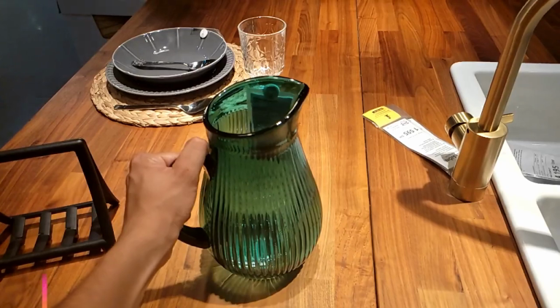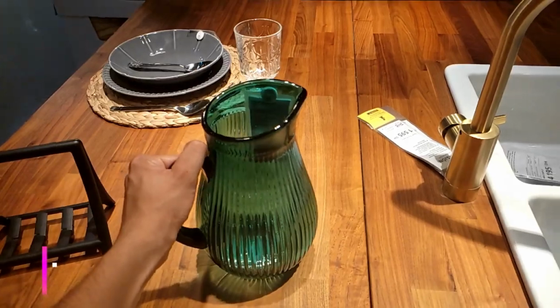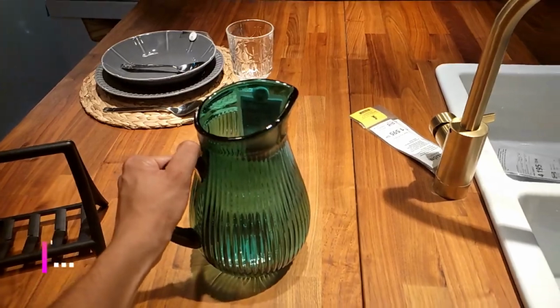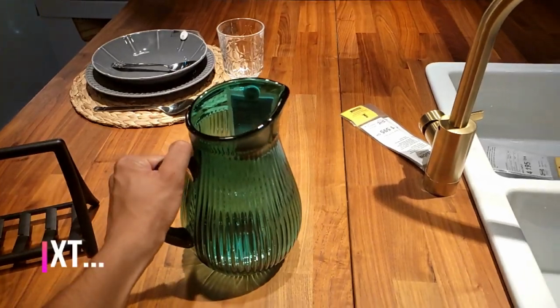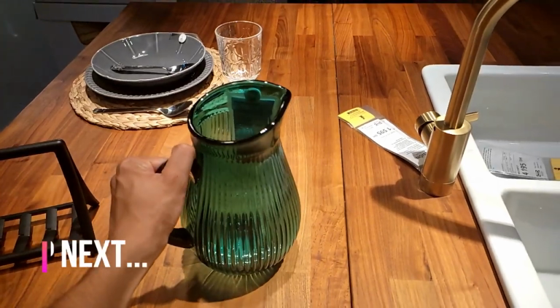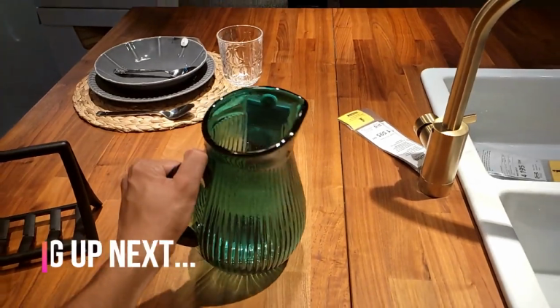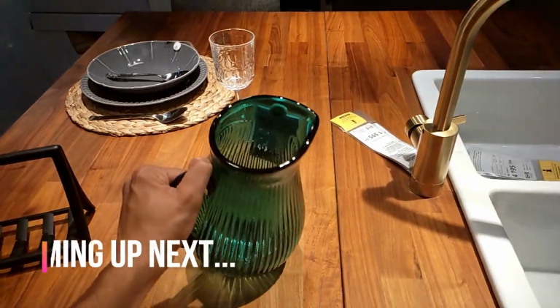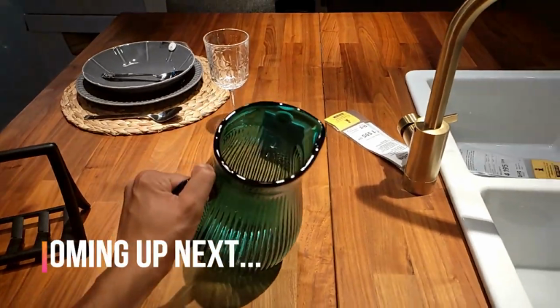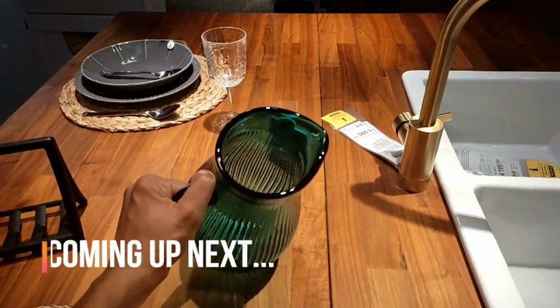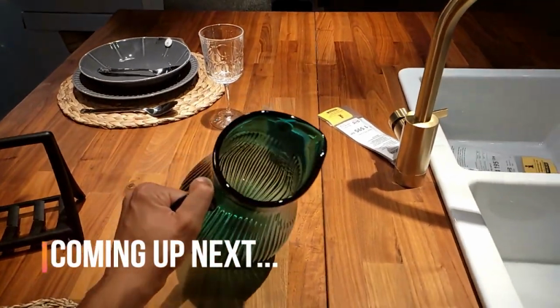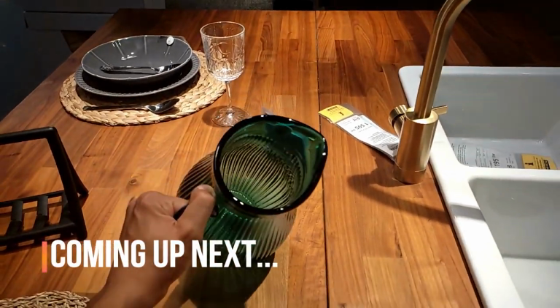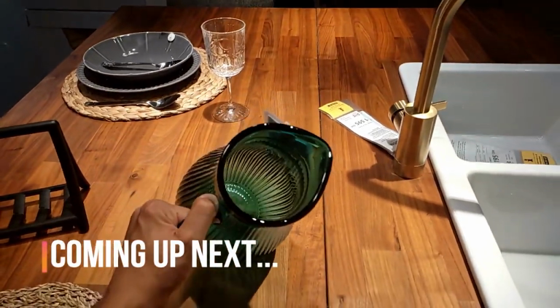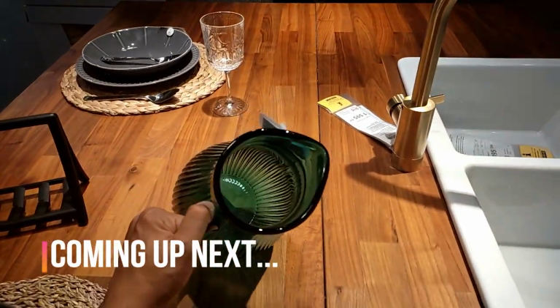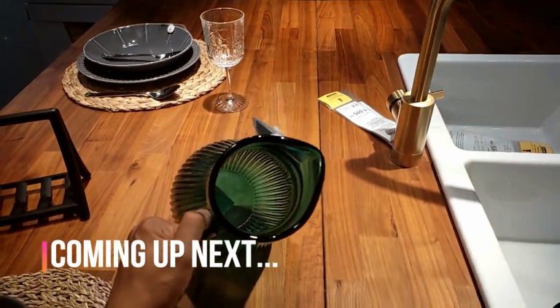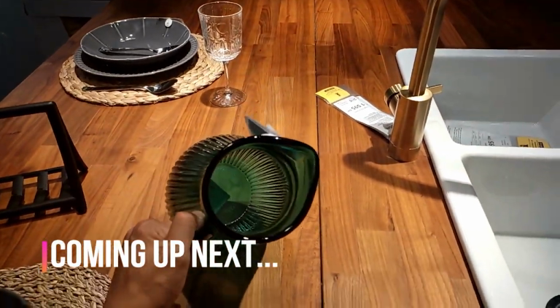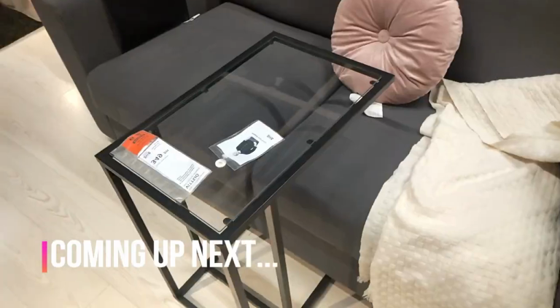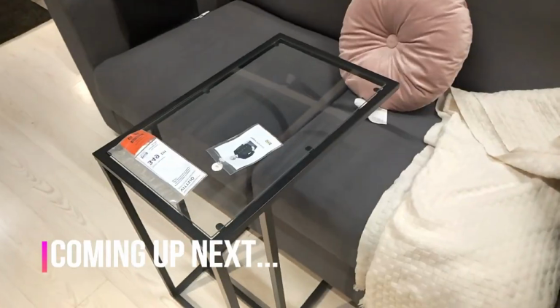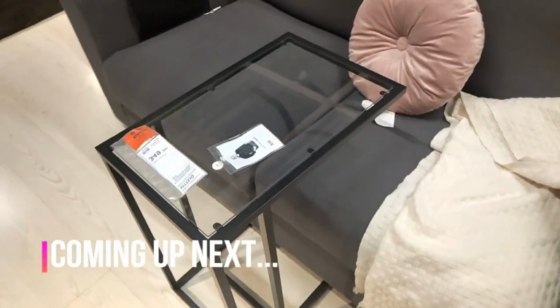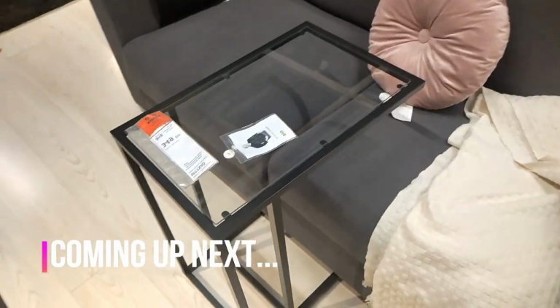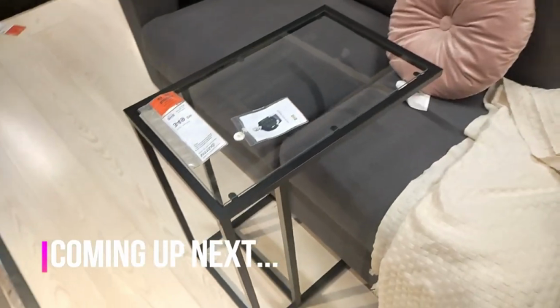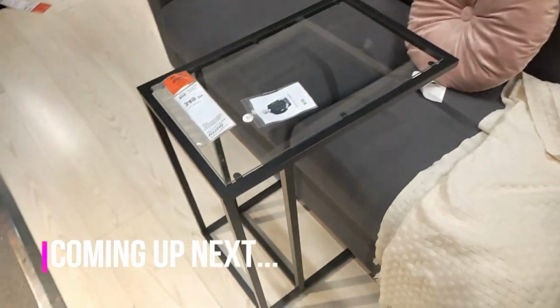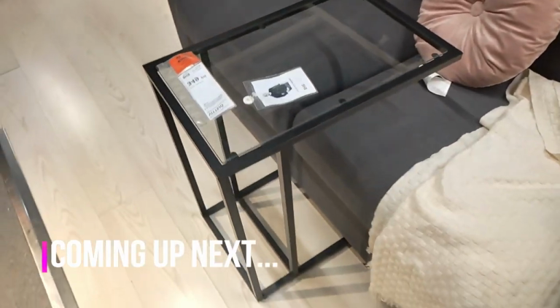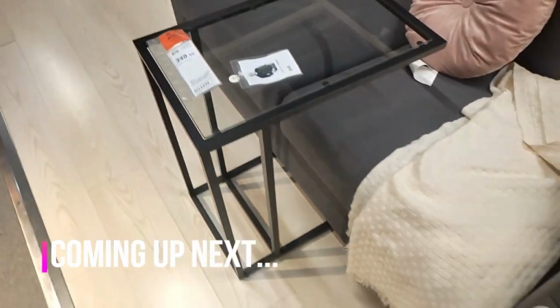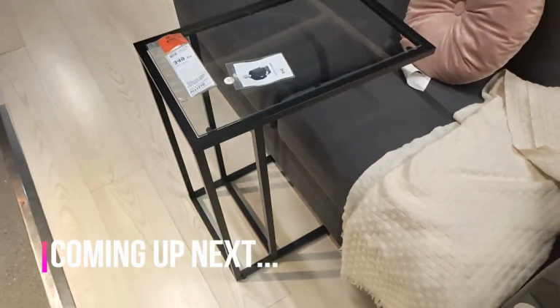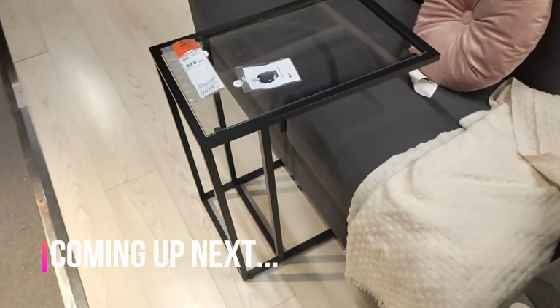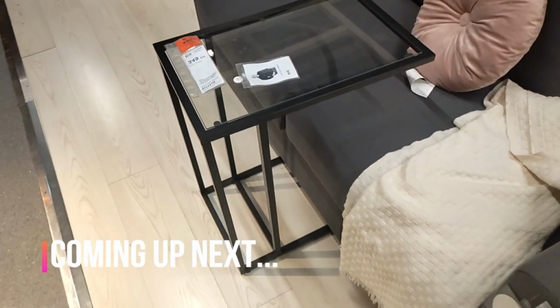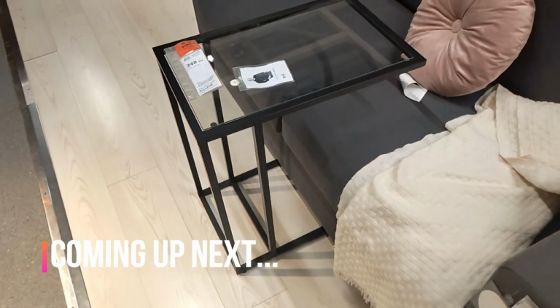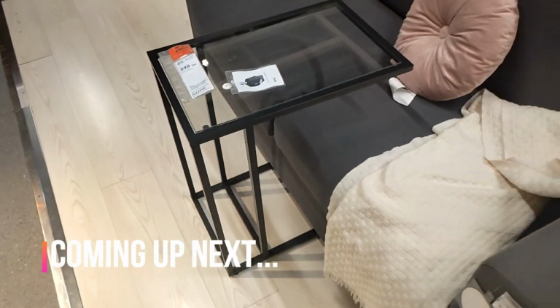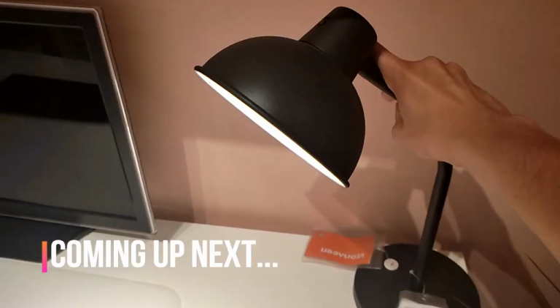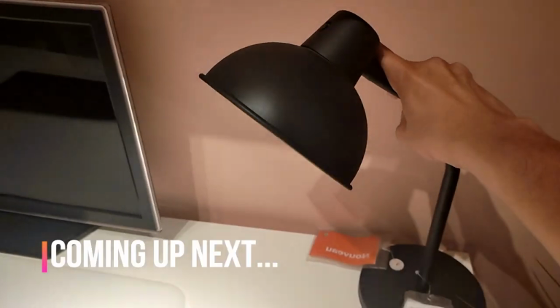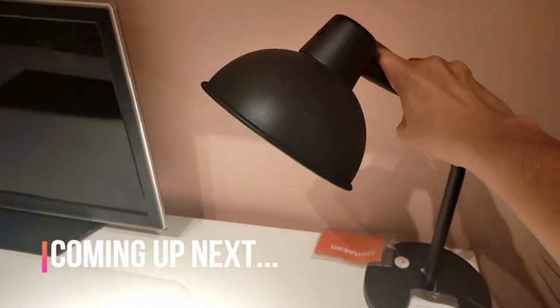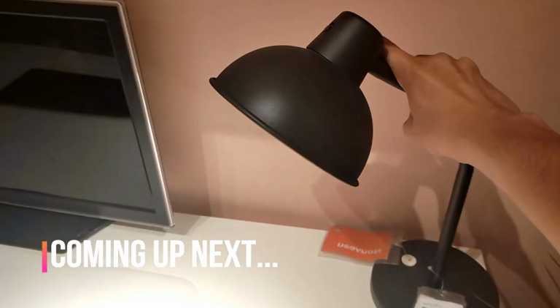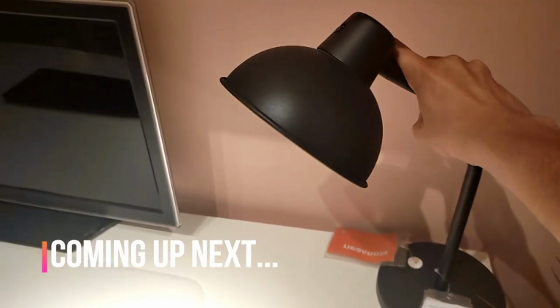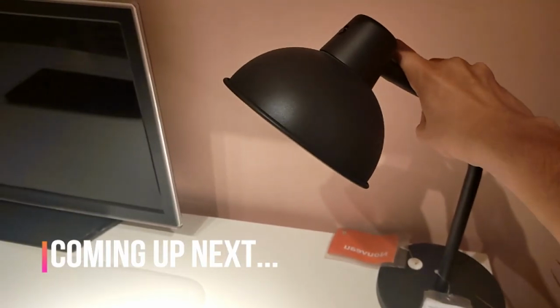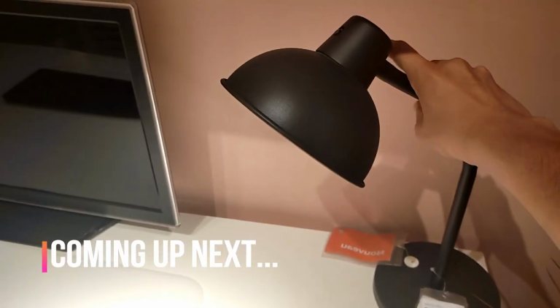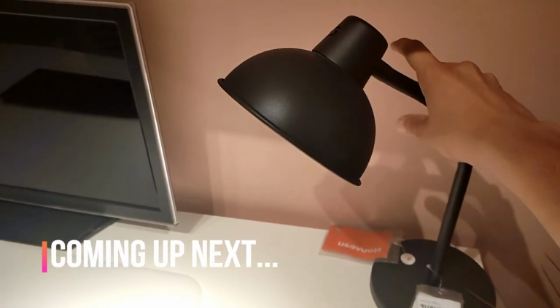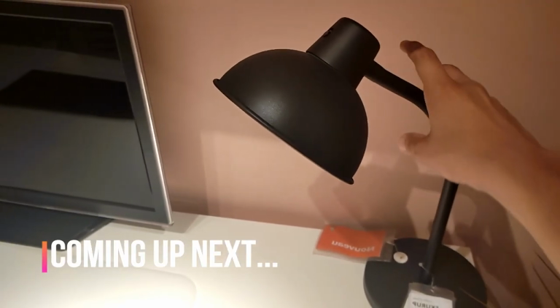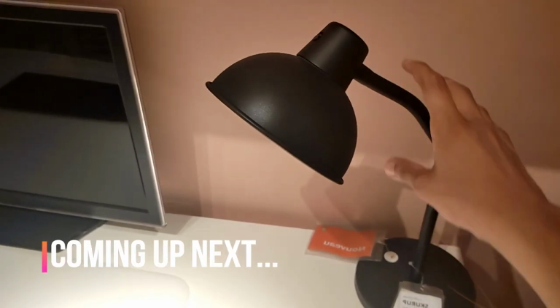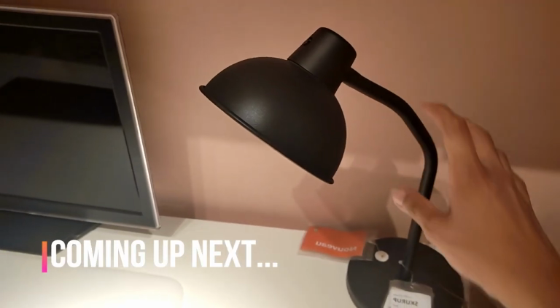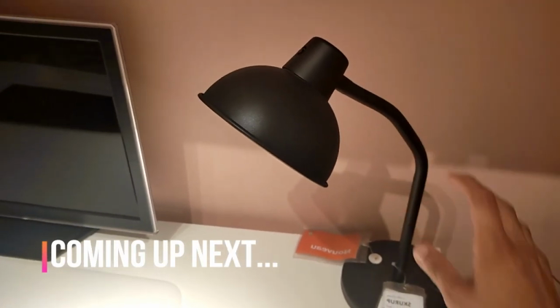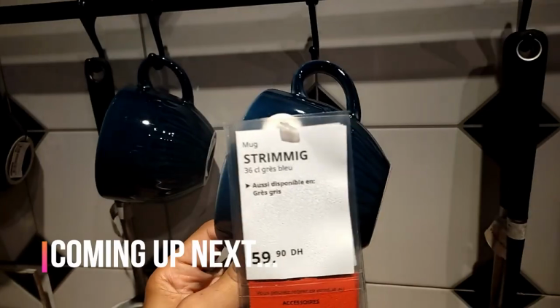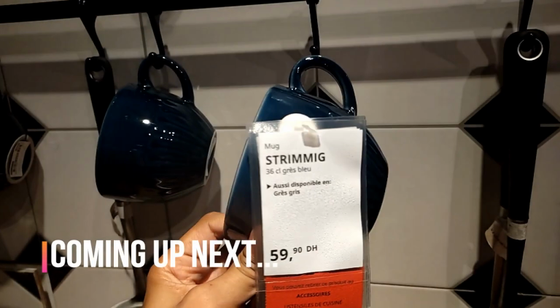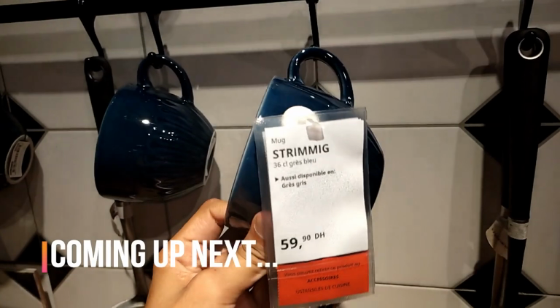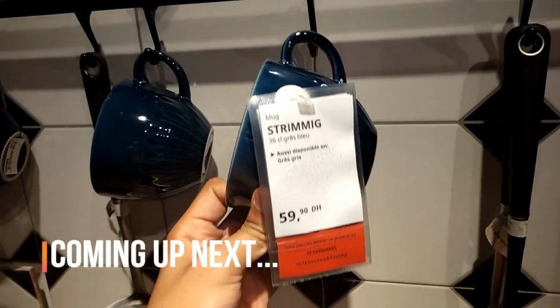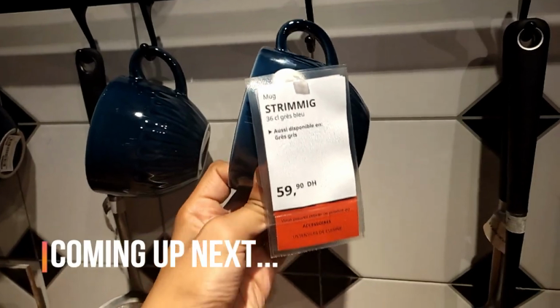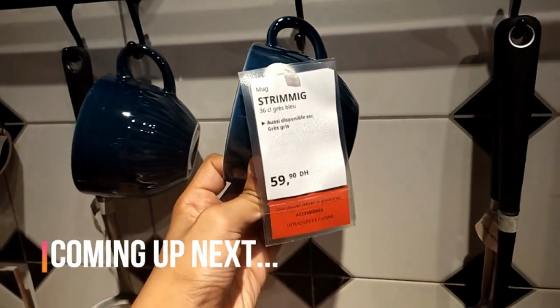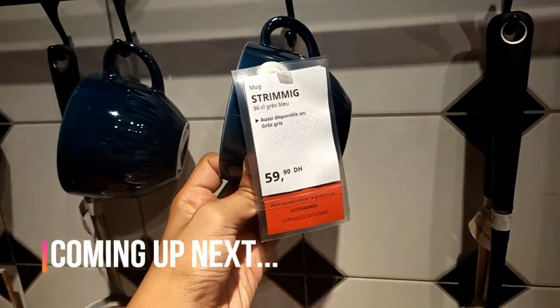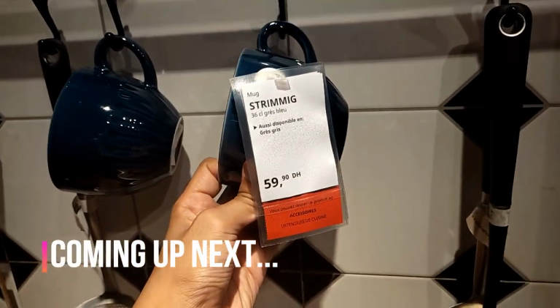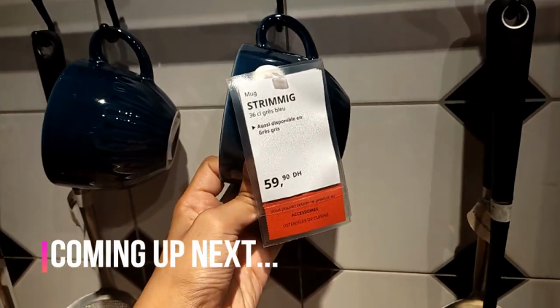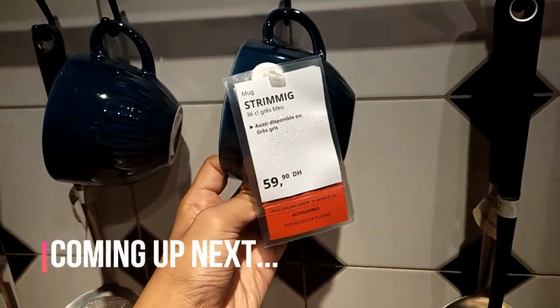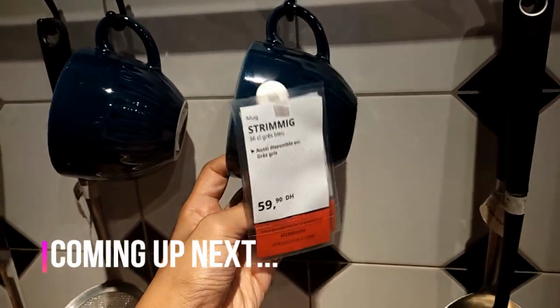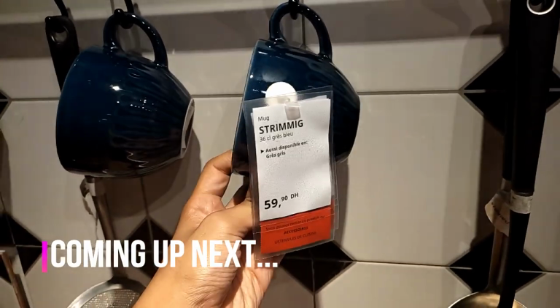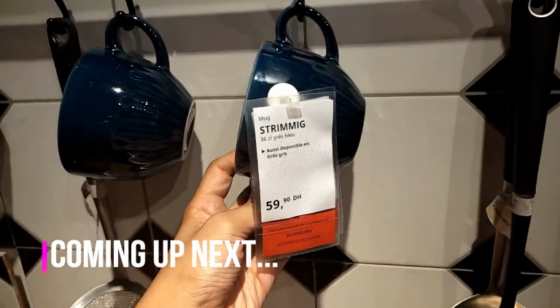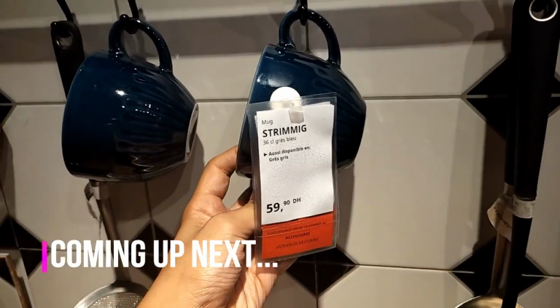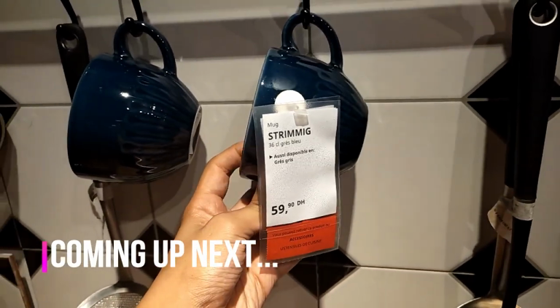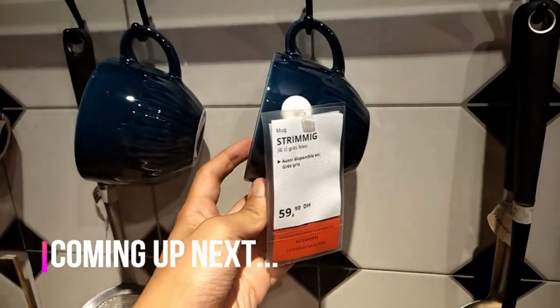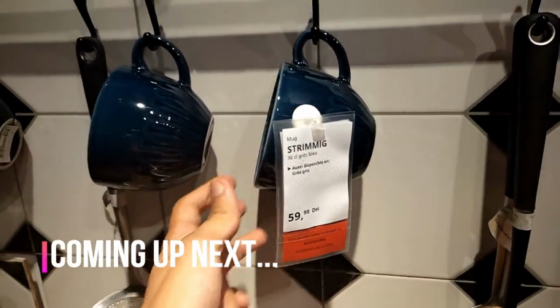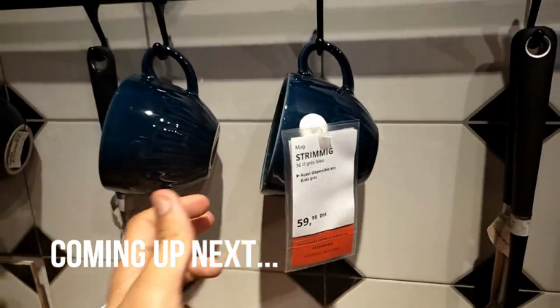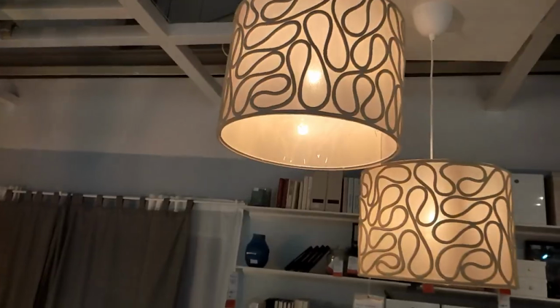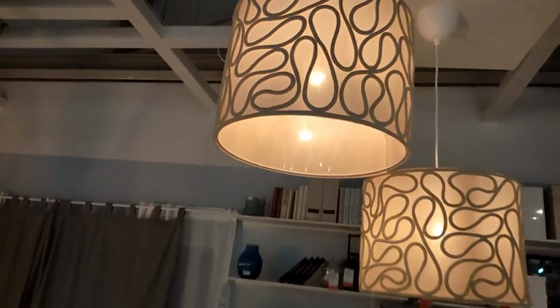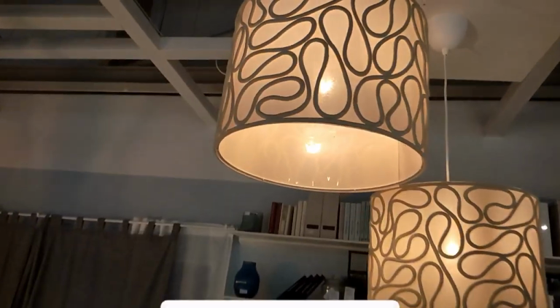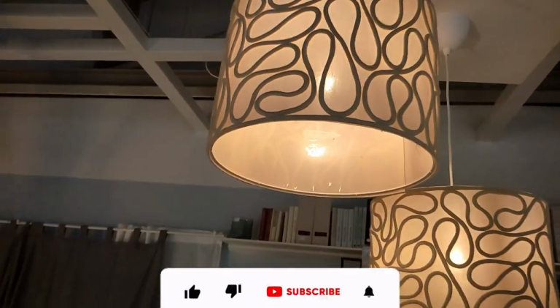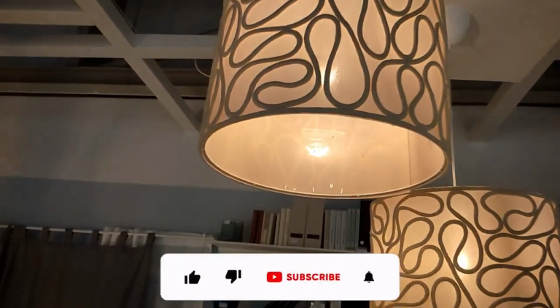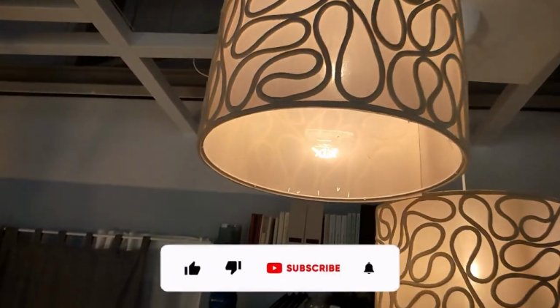Welcome to a world of elegance, style, and comfort, brought to you by IKEA's finest collection of products. But first,